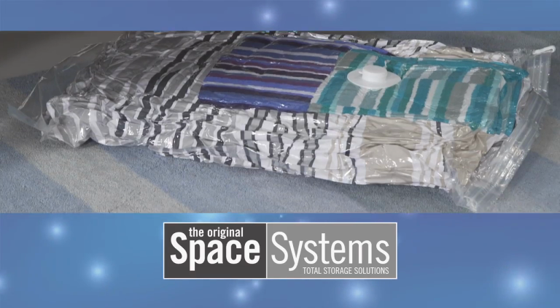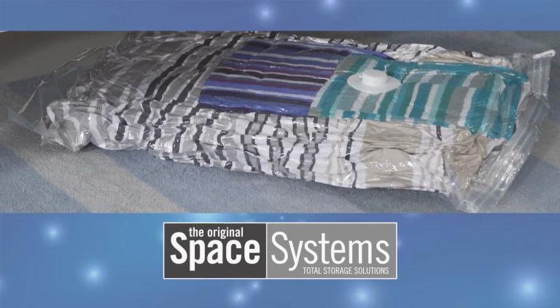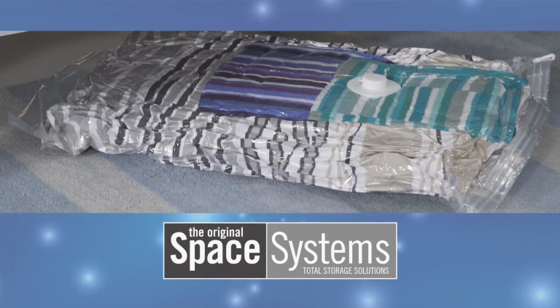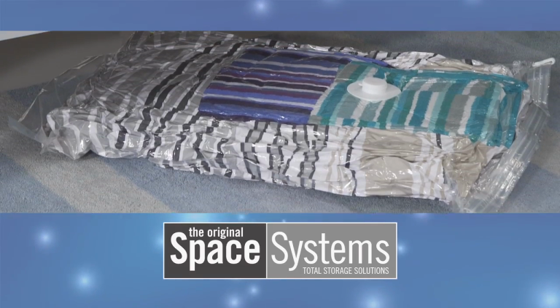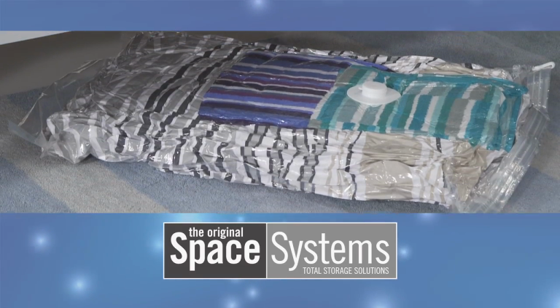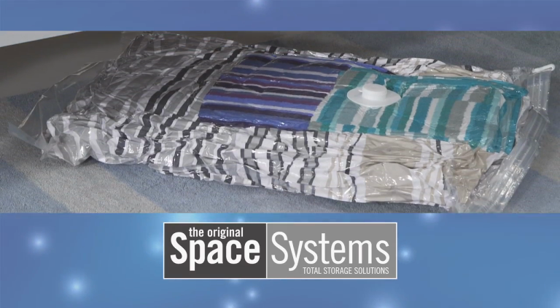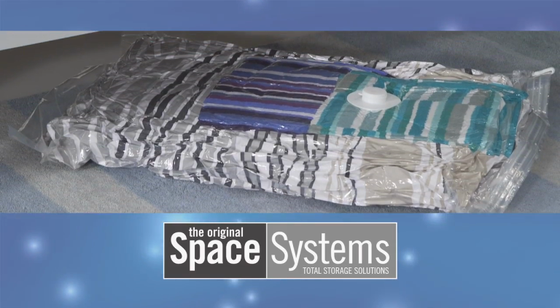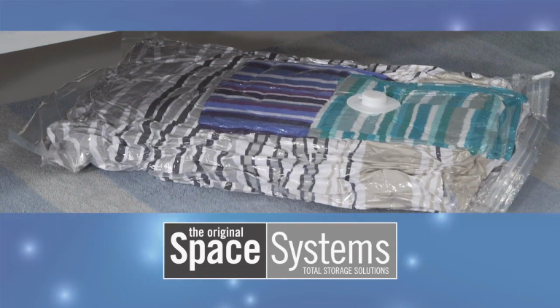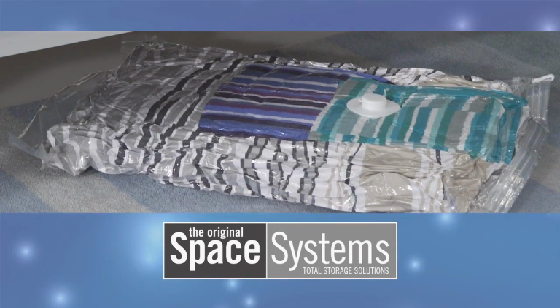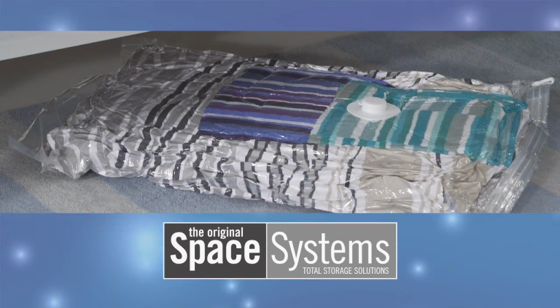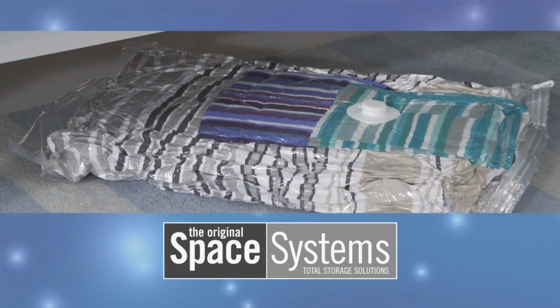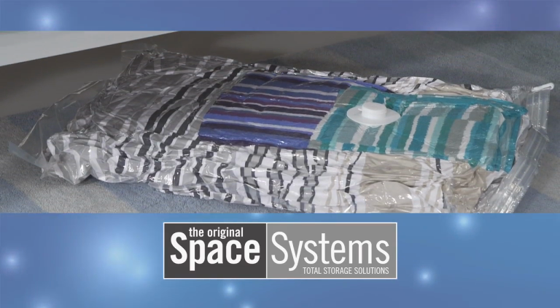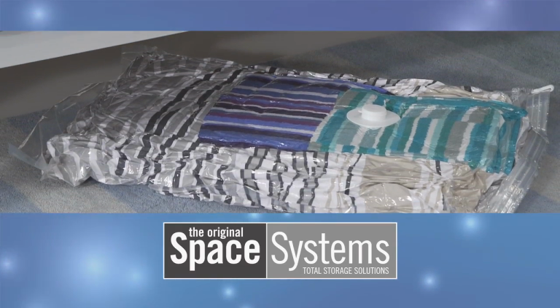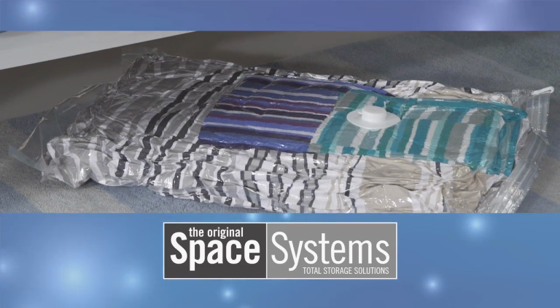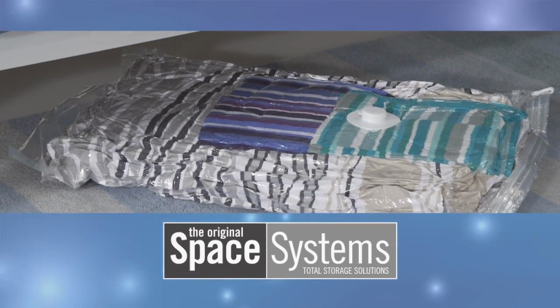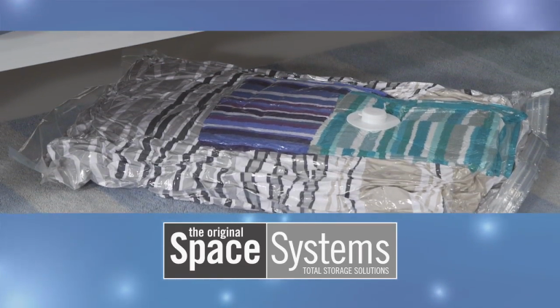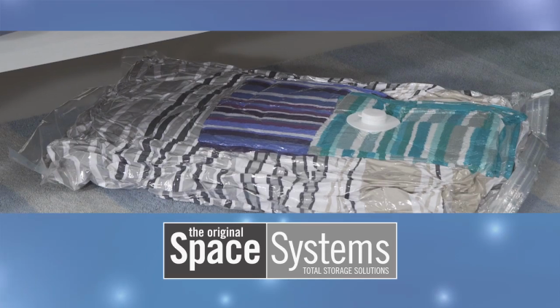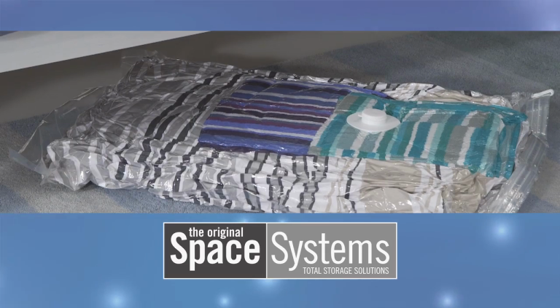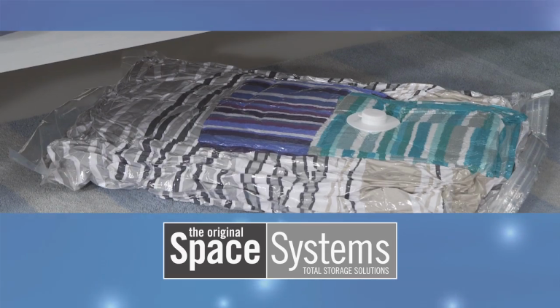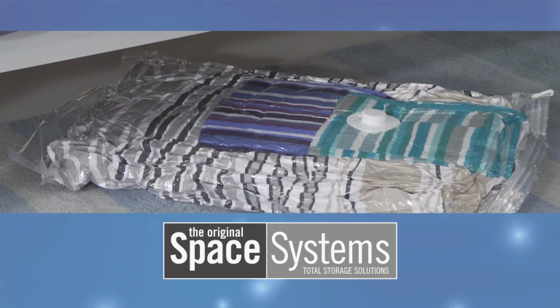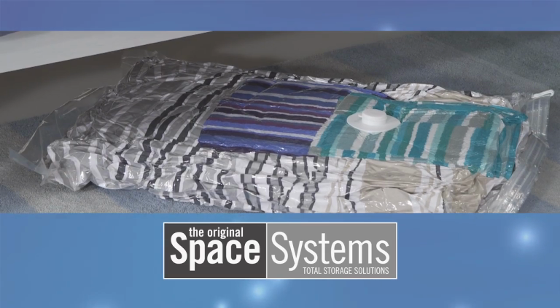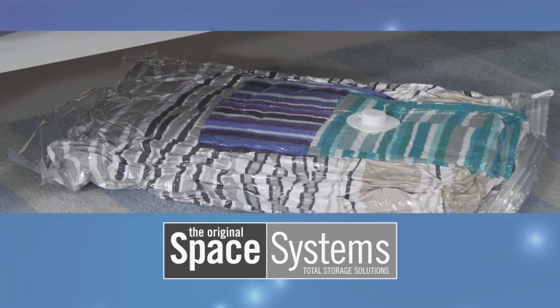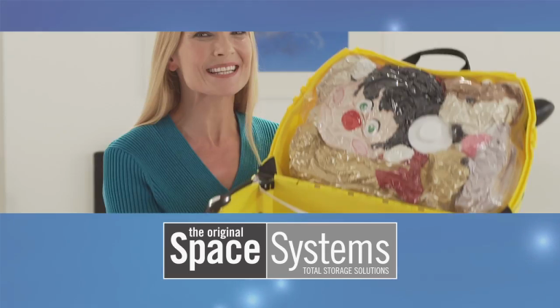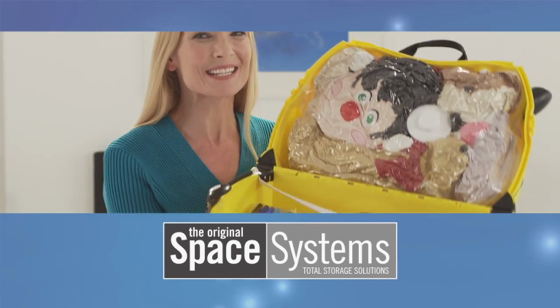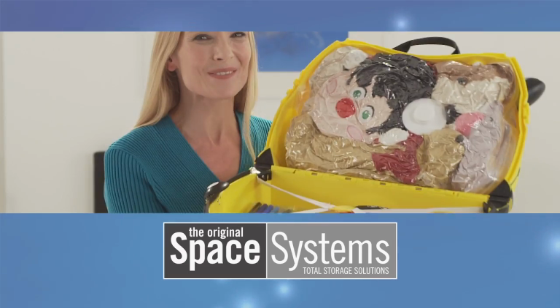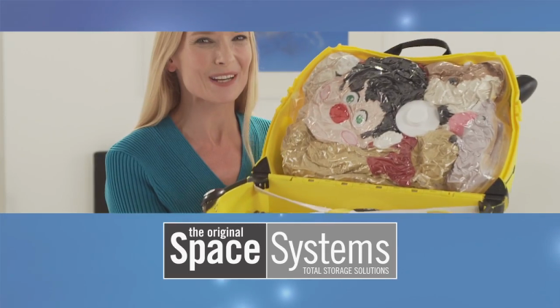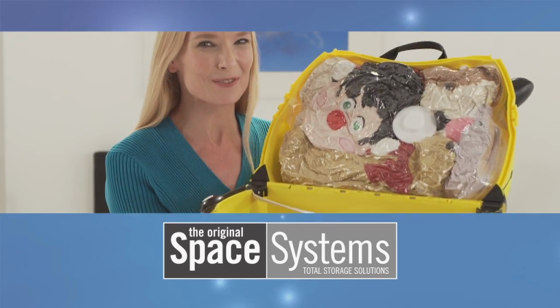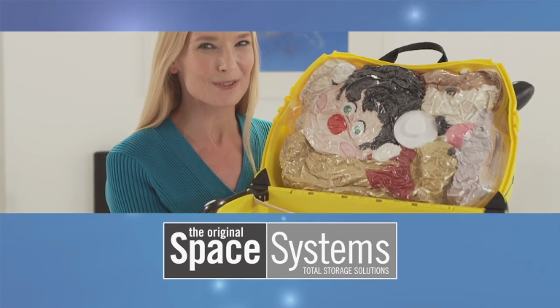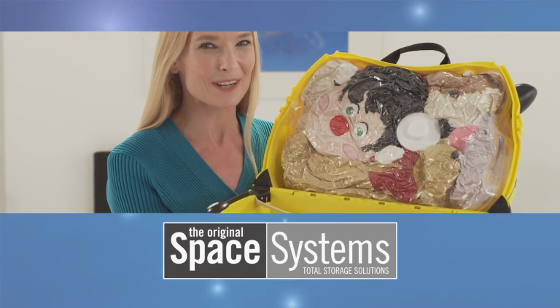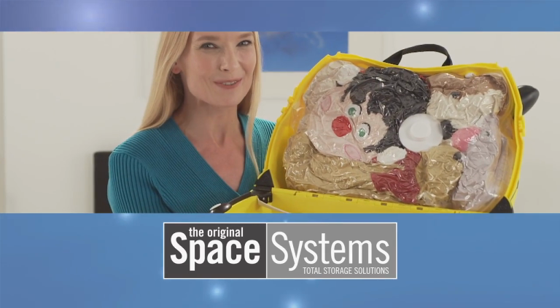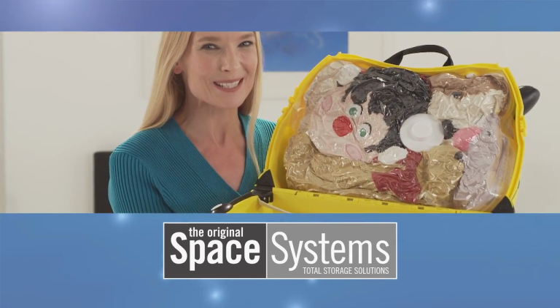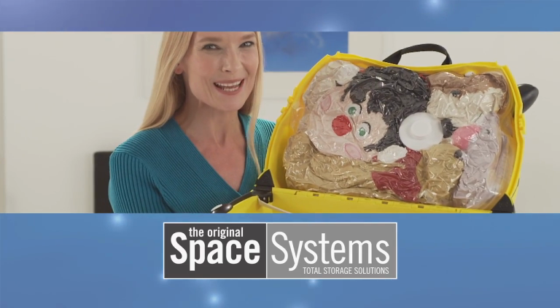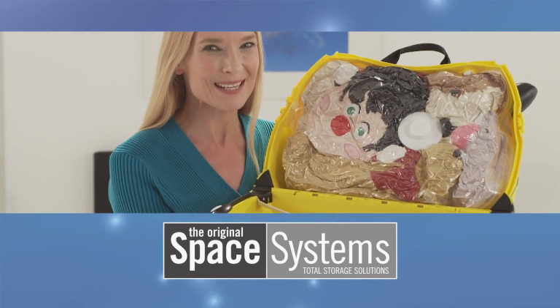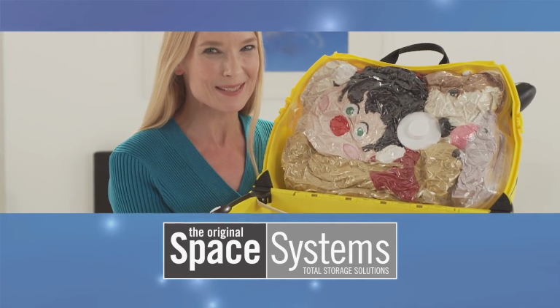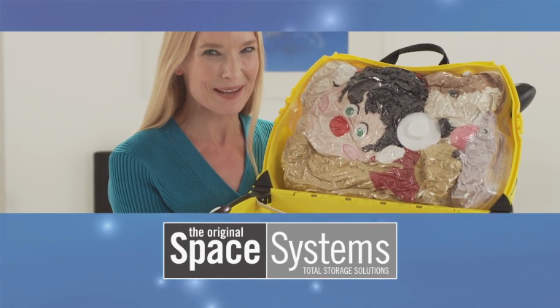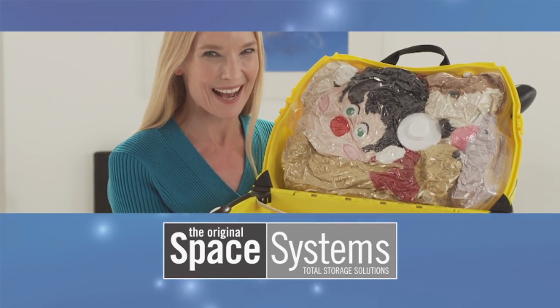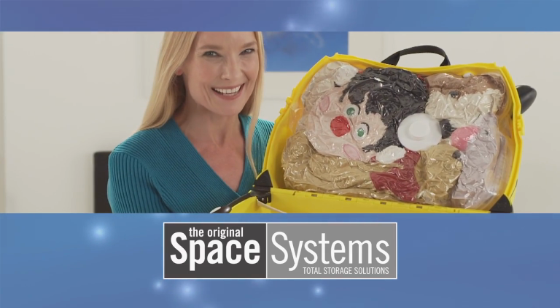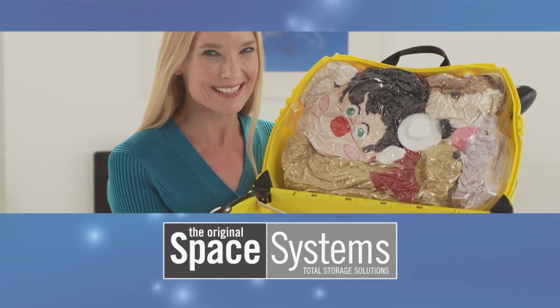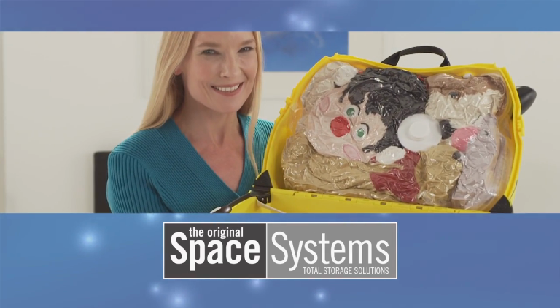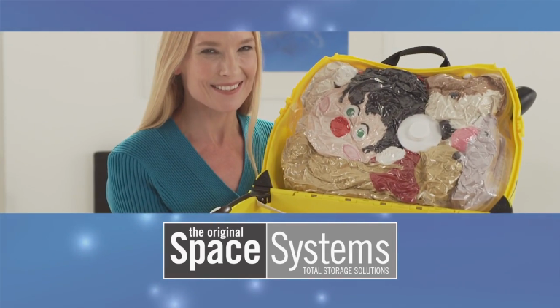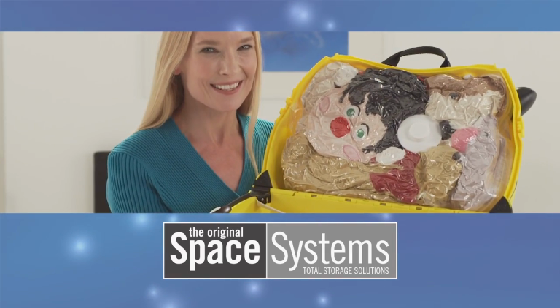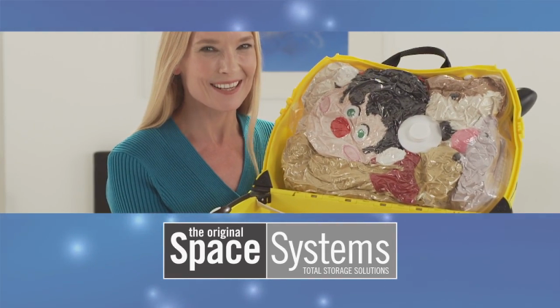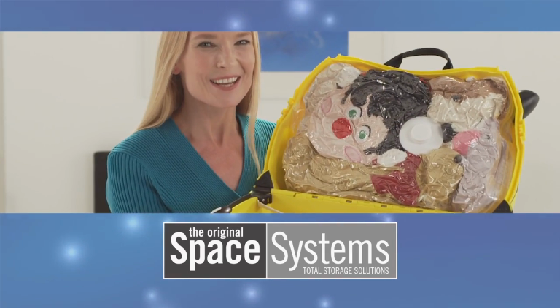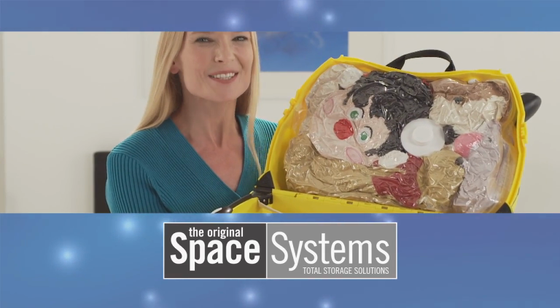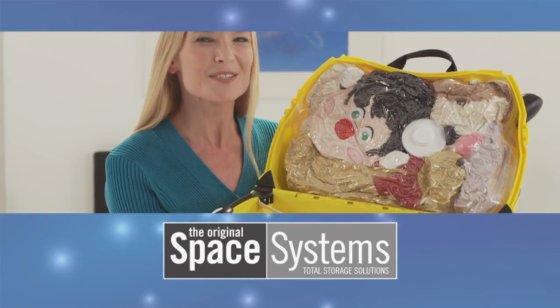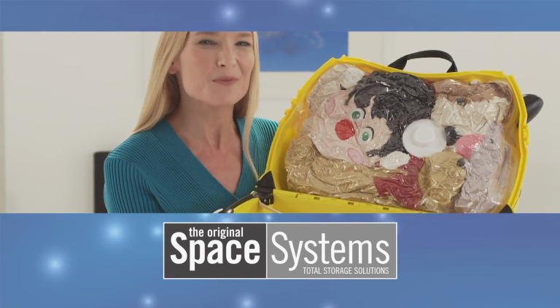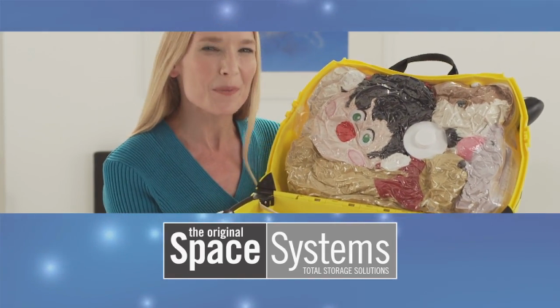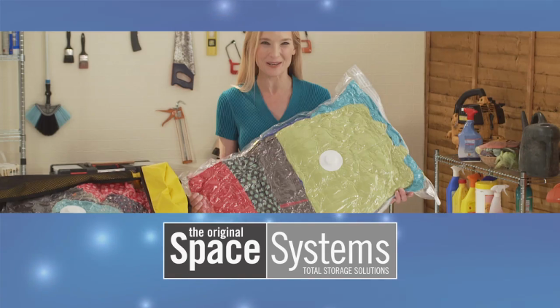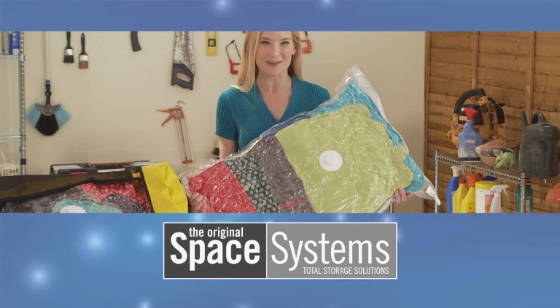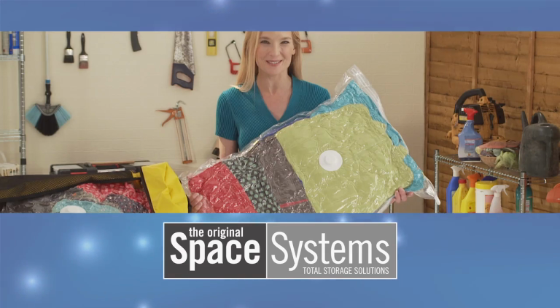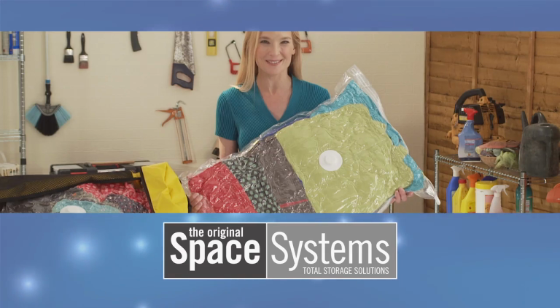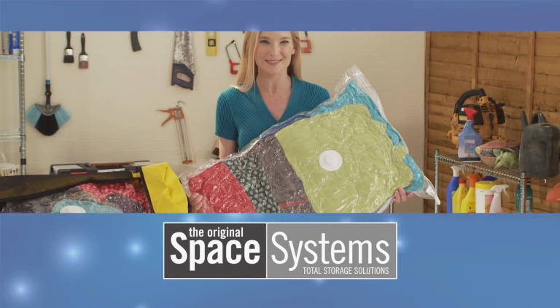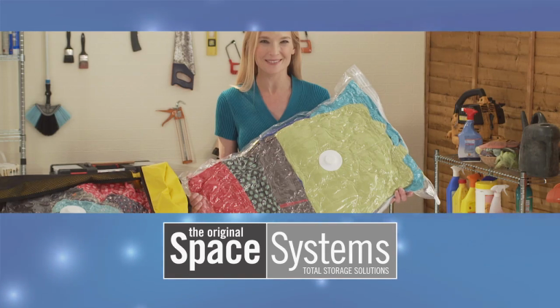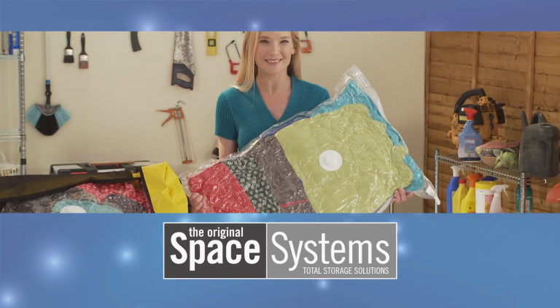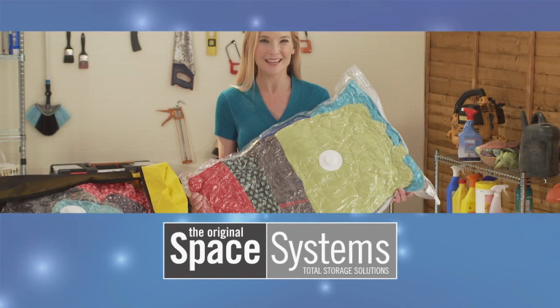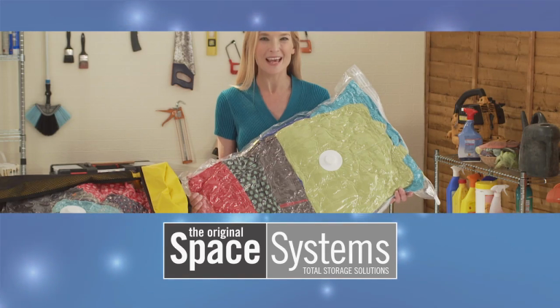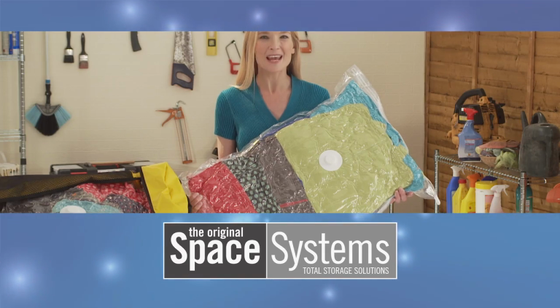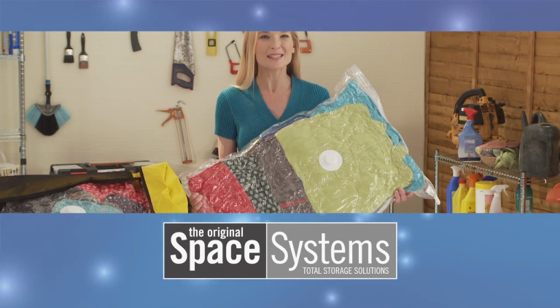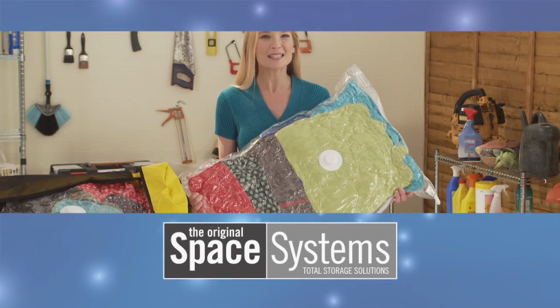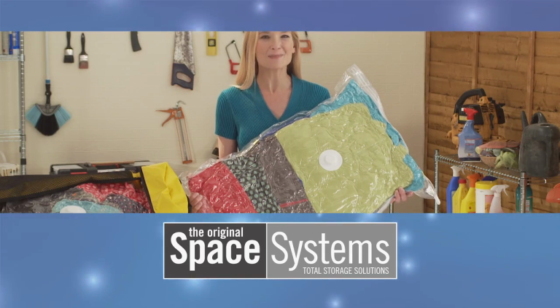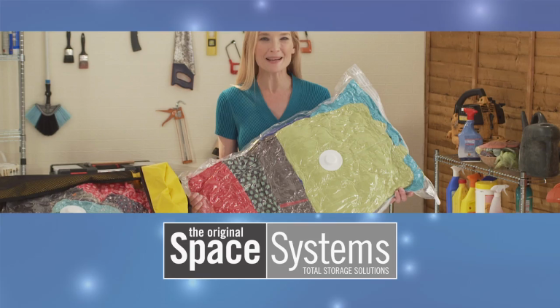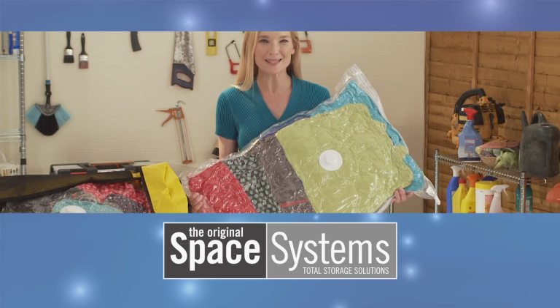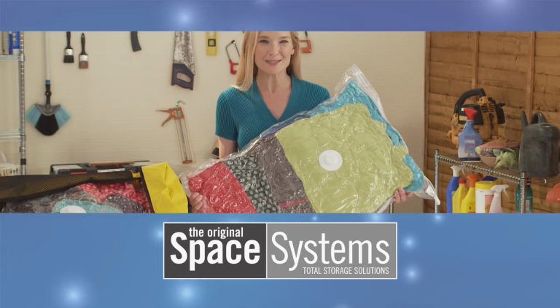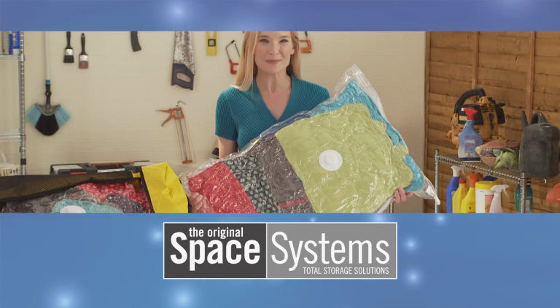And here to tell you all about how you can make the most of your space is Space Systems' very own storage specialist, Sid Casados.